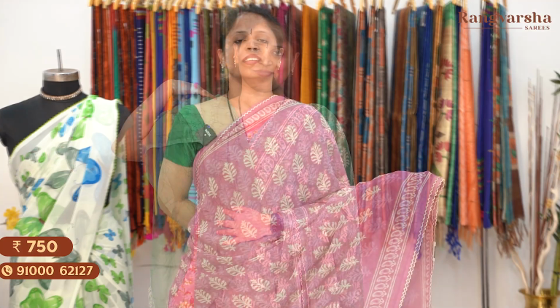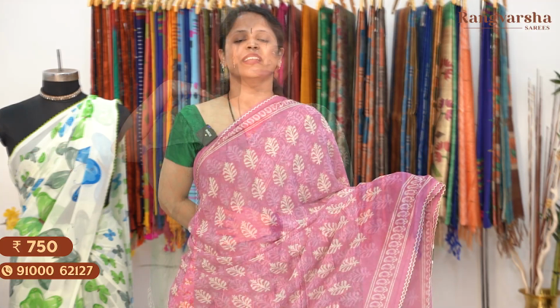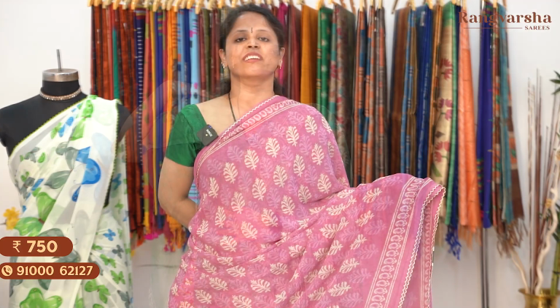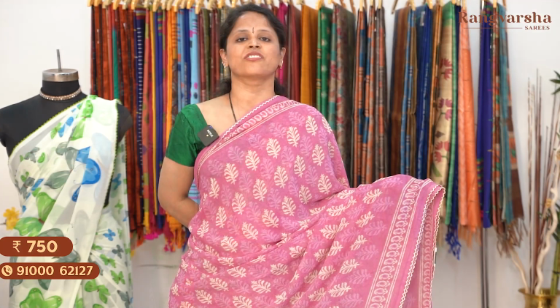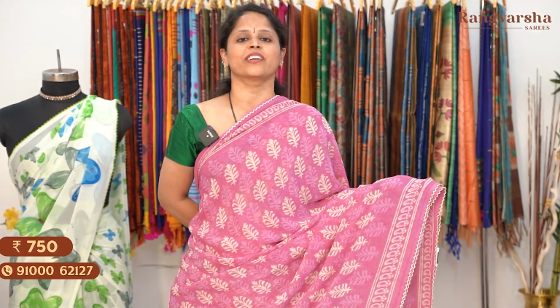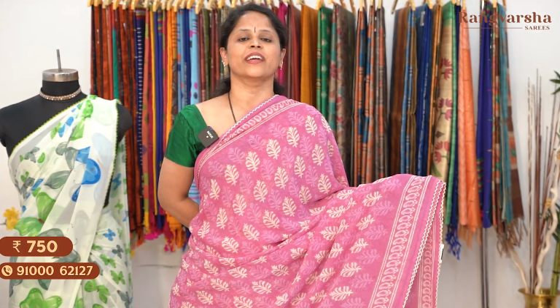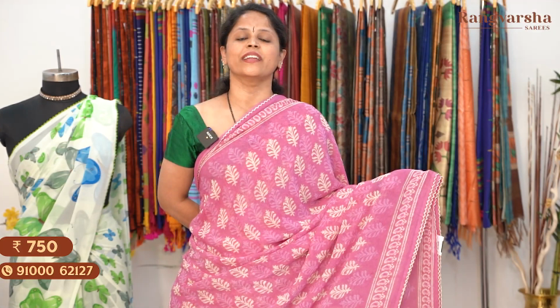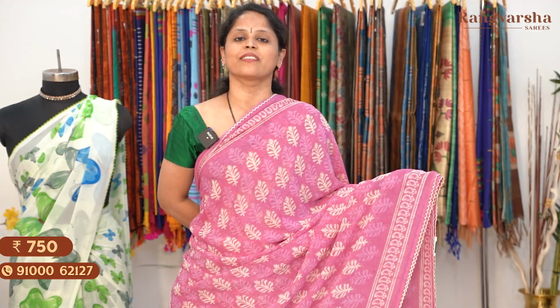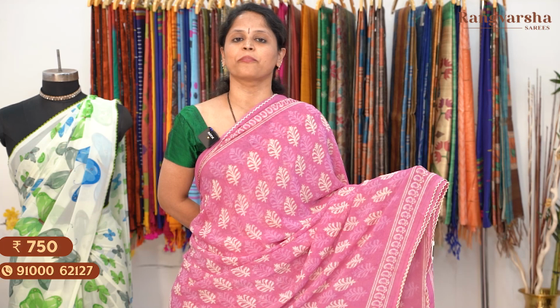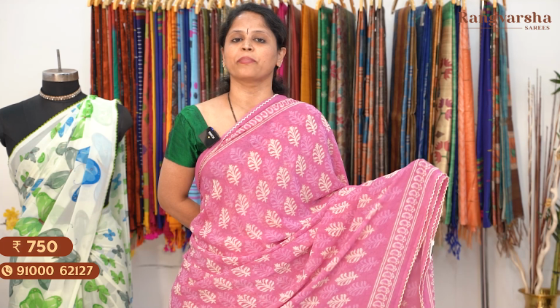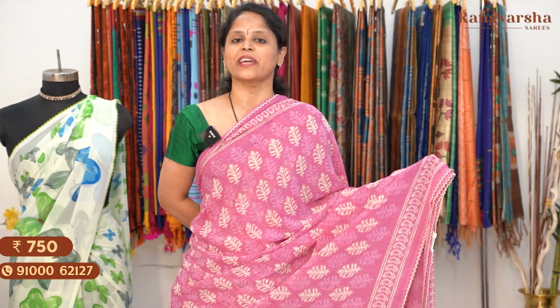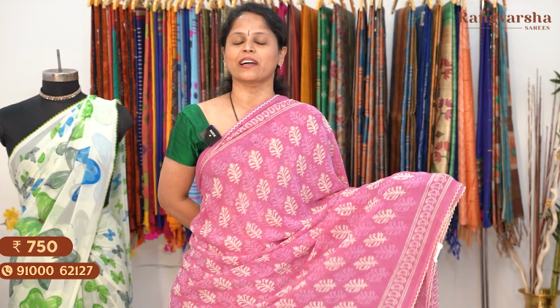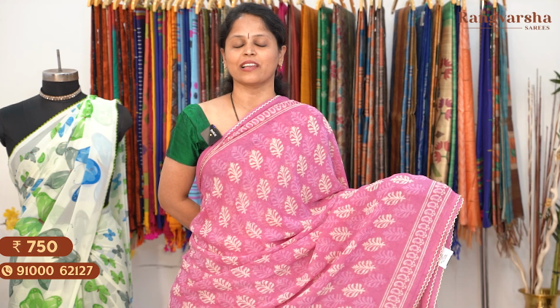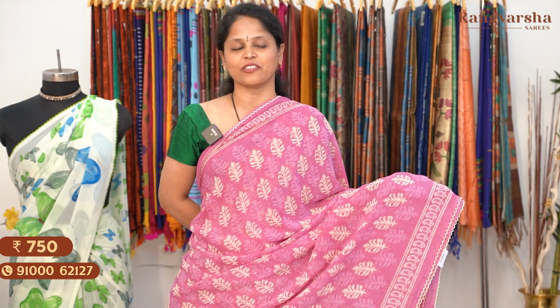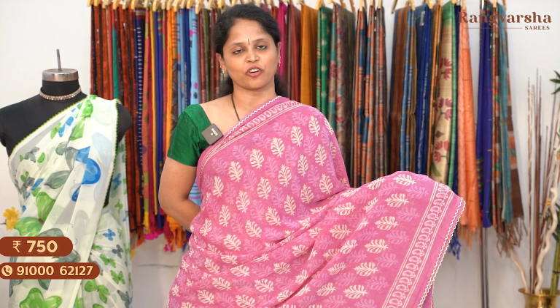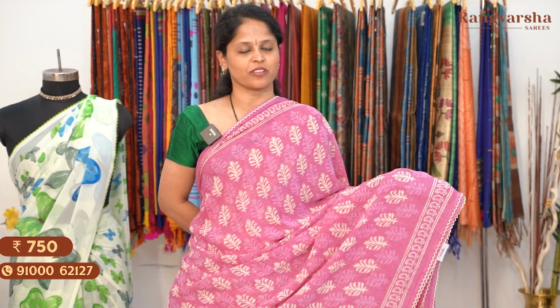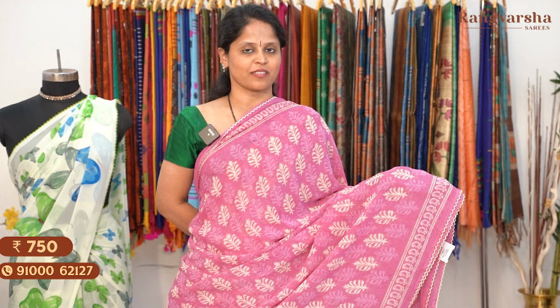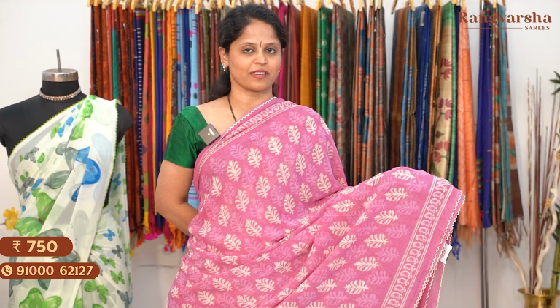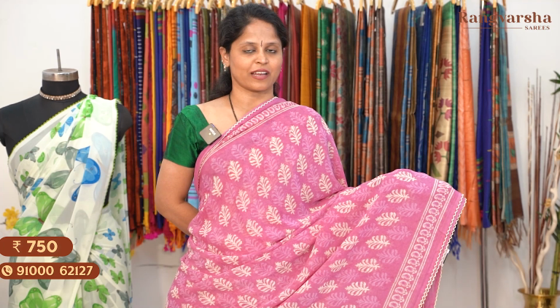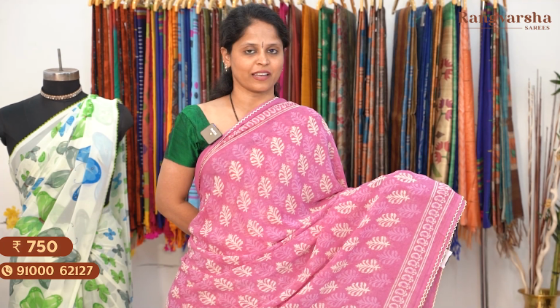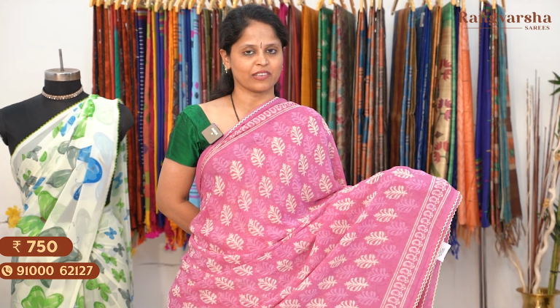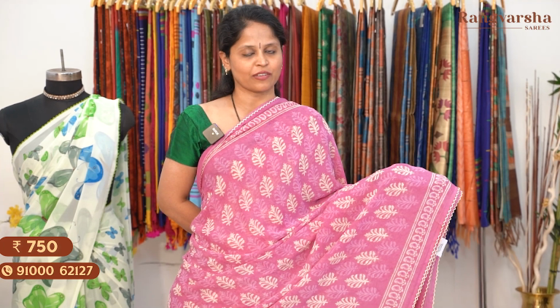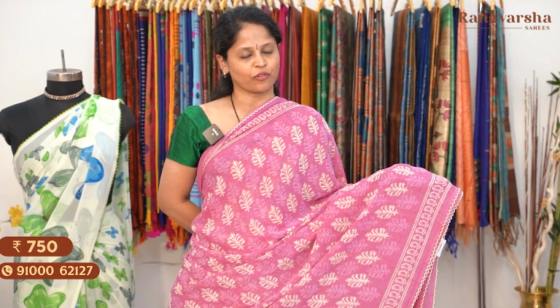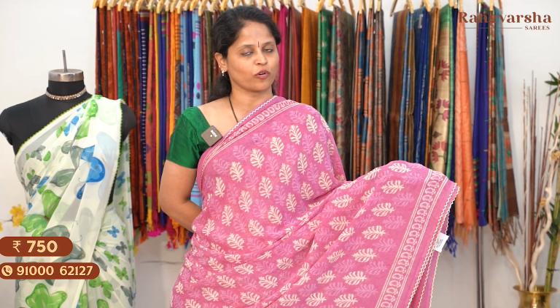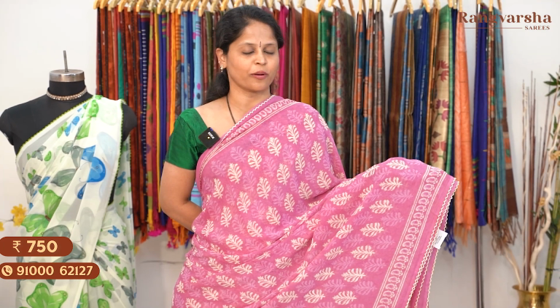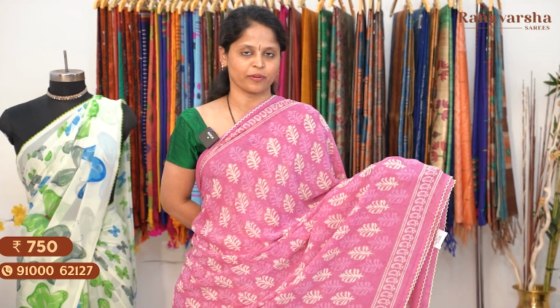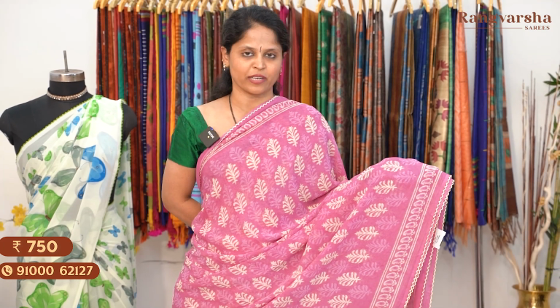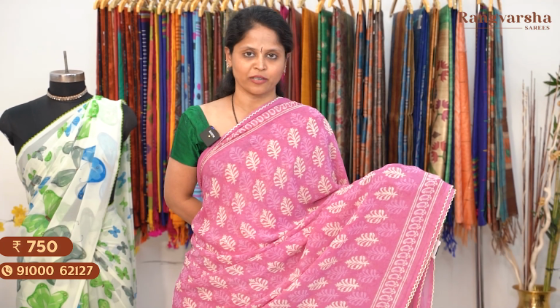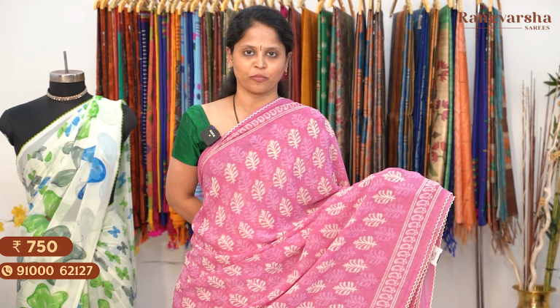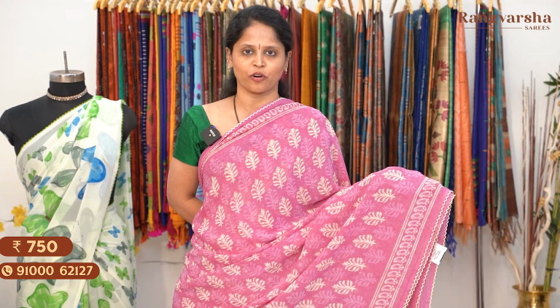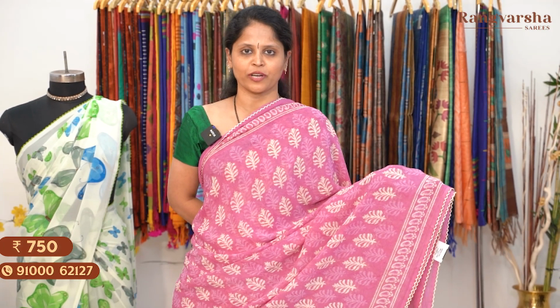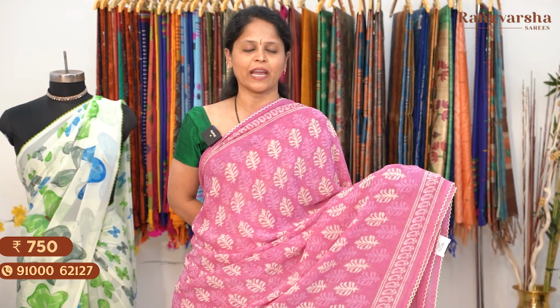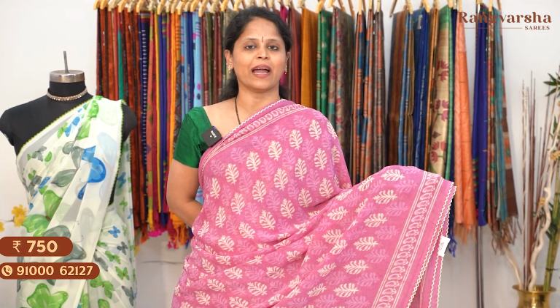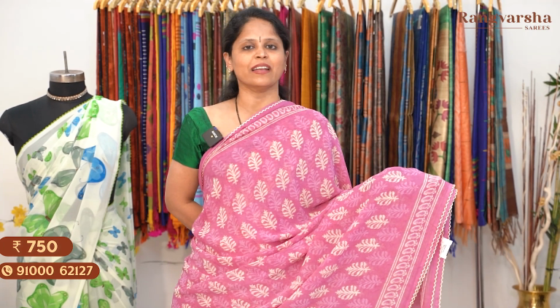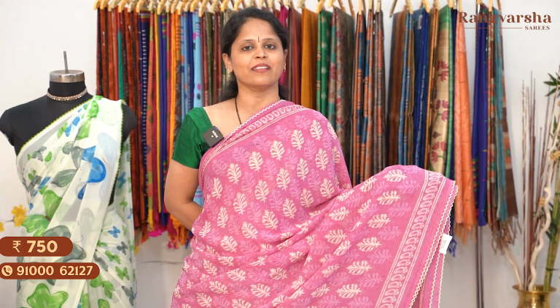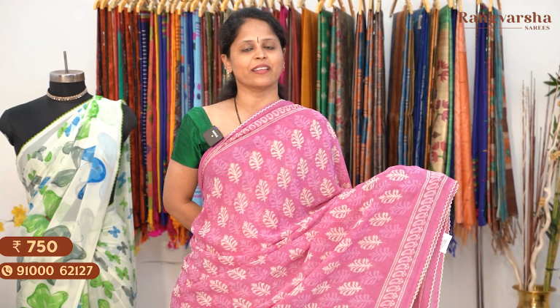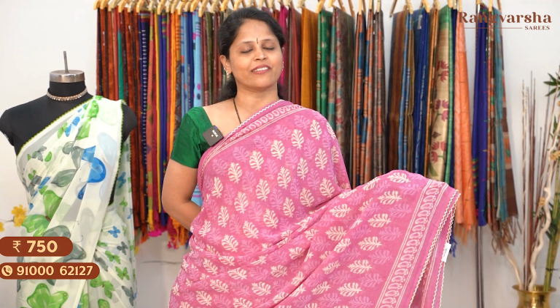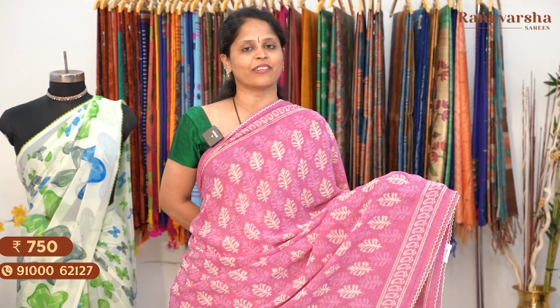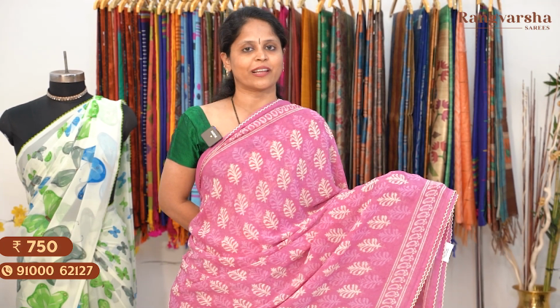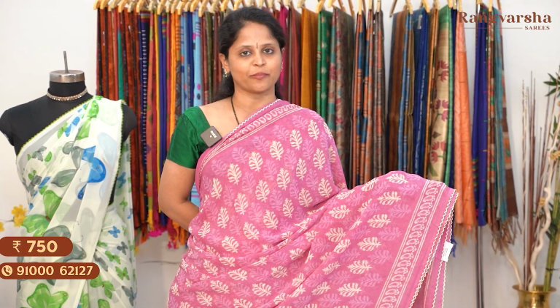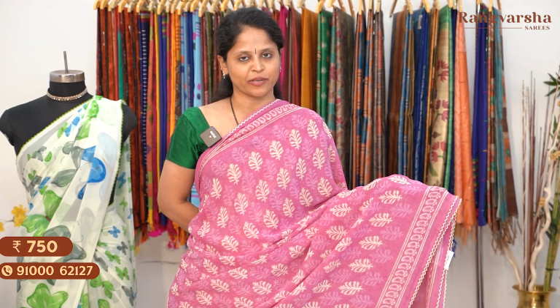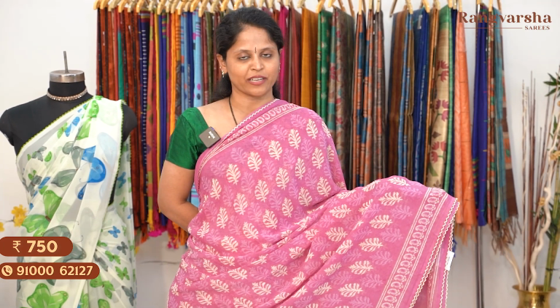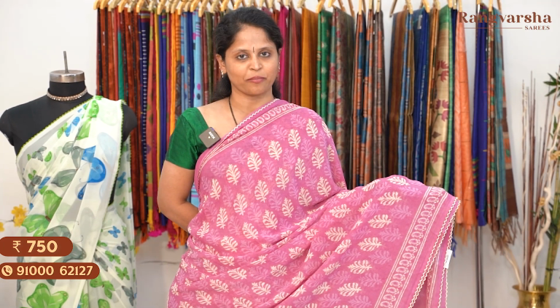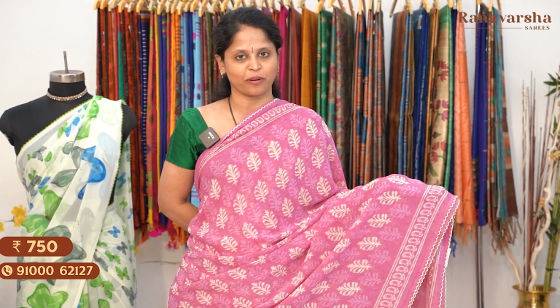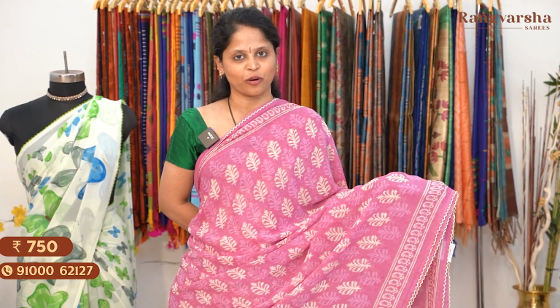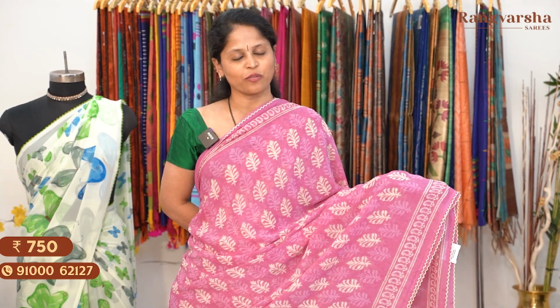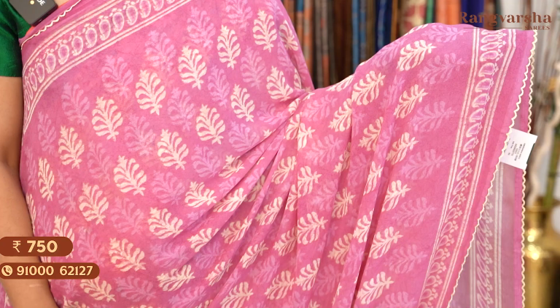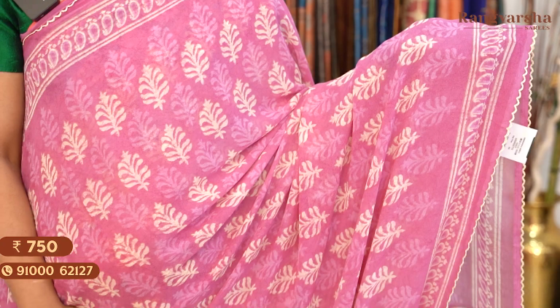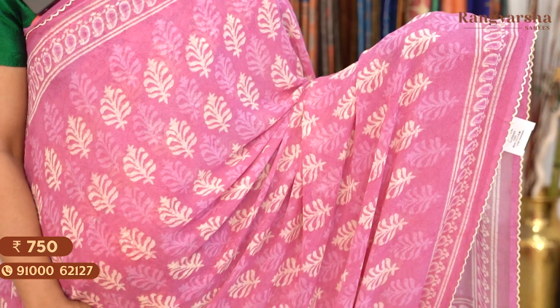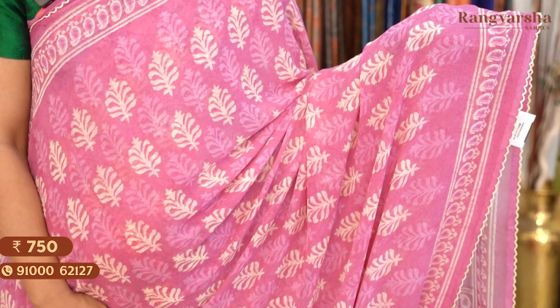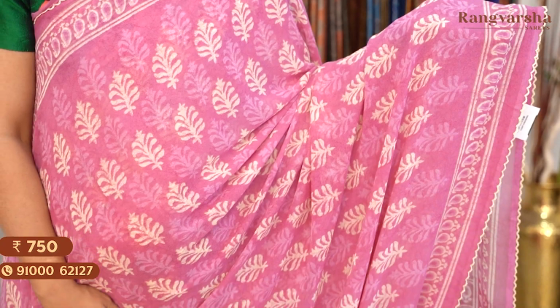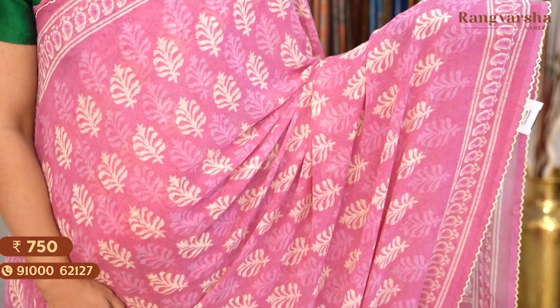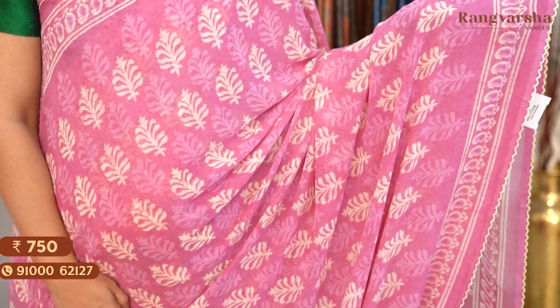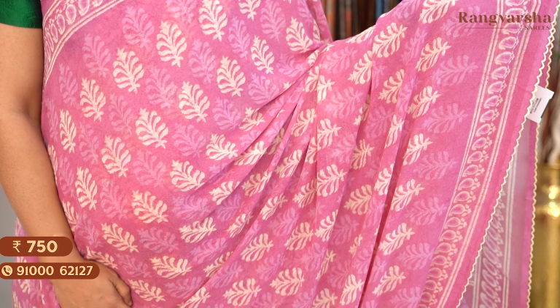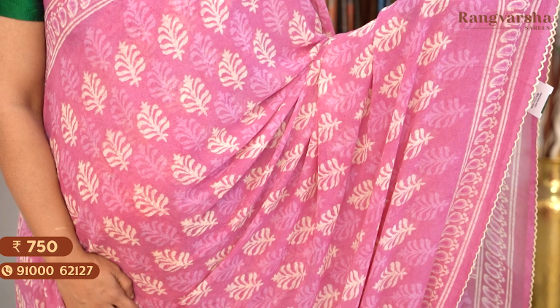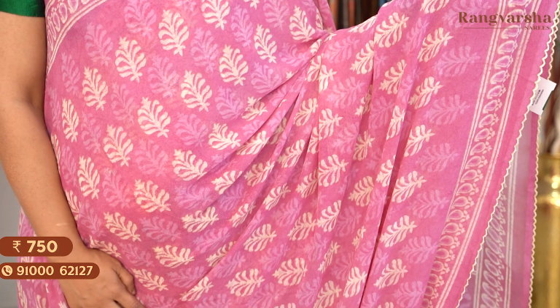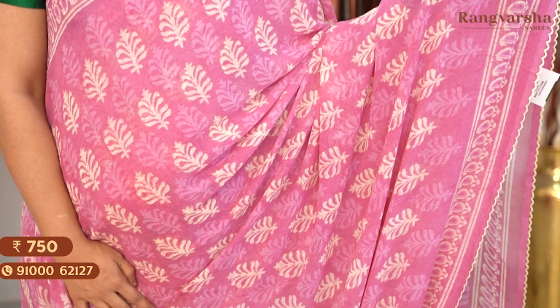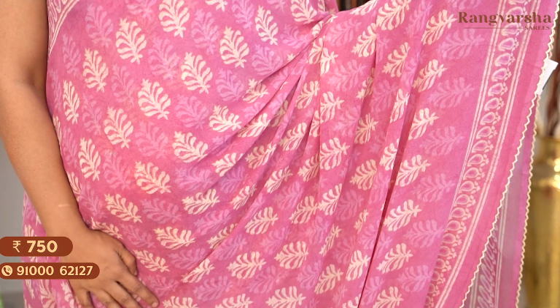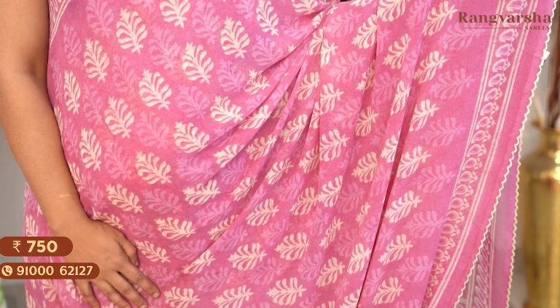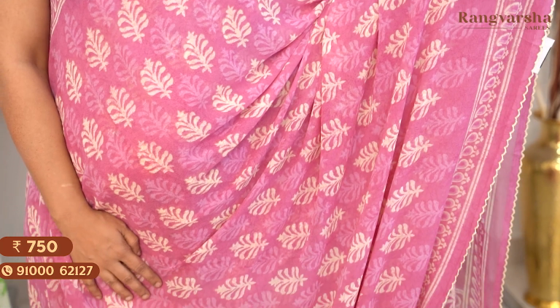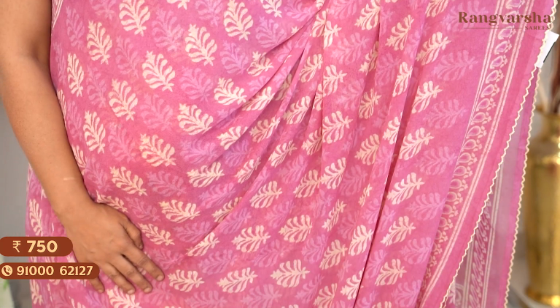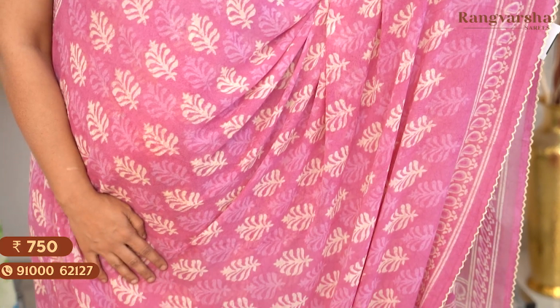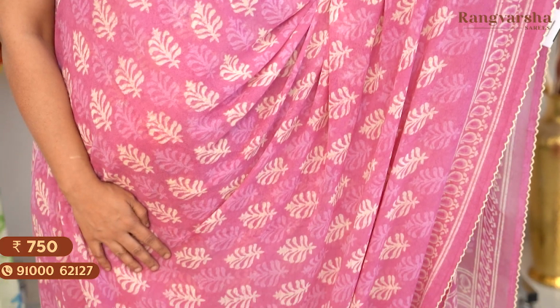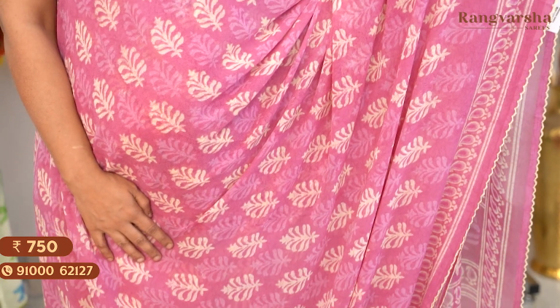The next shade is a pink colour Georgette saree with a floral printed body and a self colour printed blouse. Saree price: Rs. 750, free shipping.